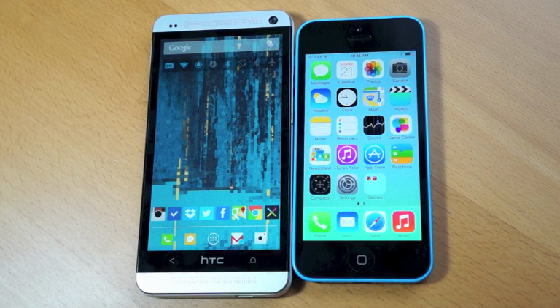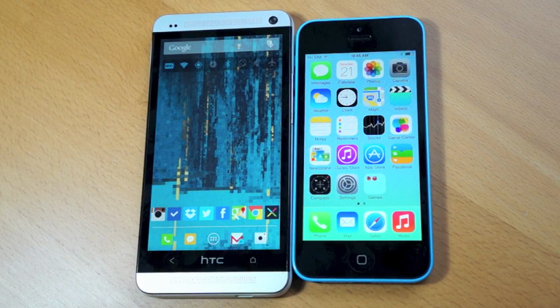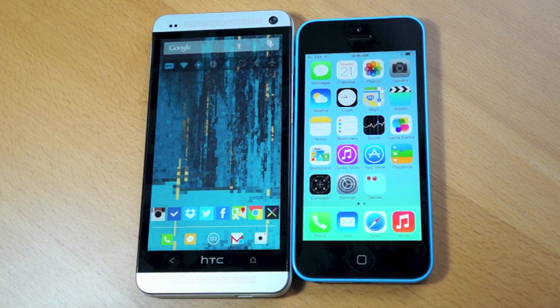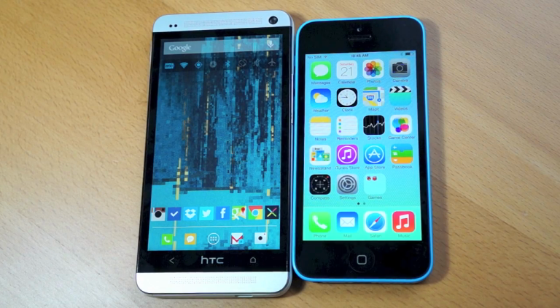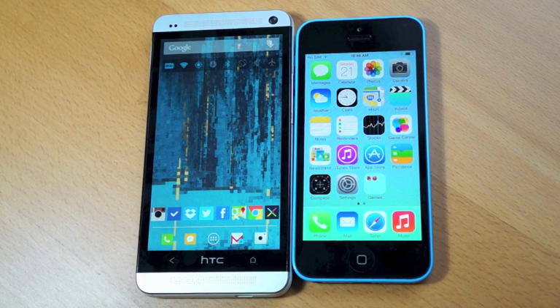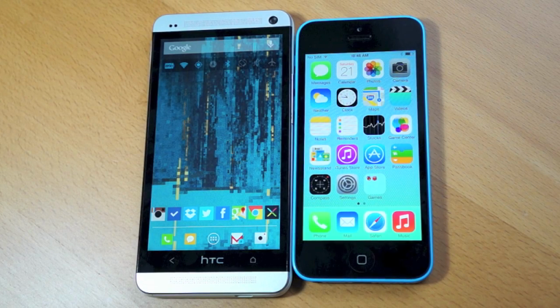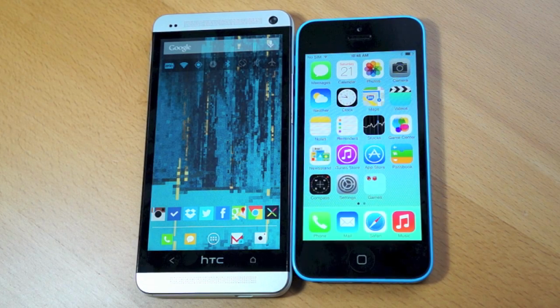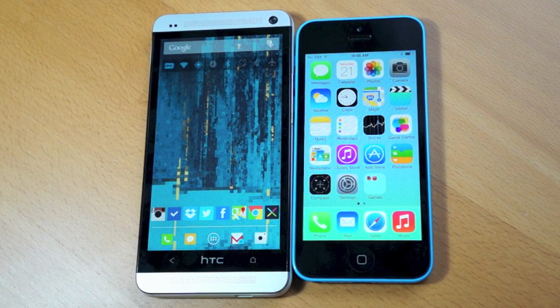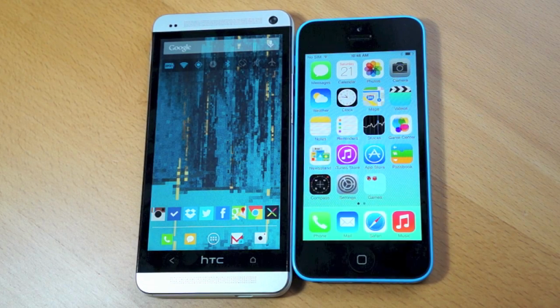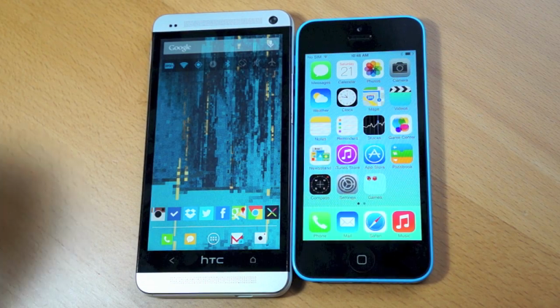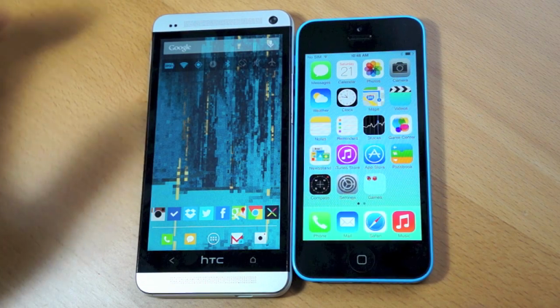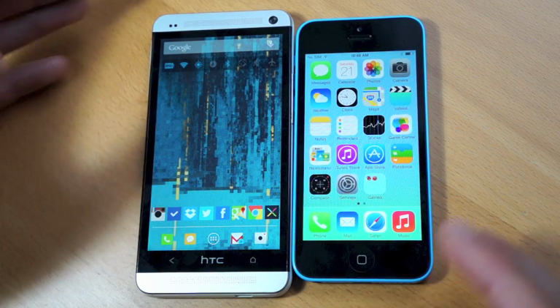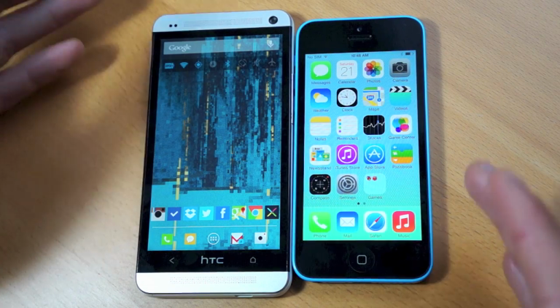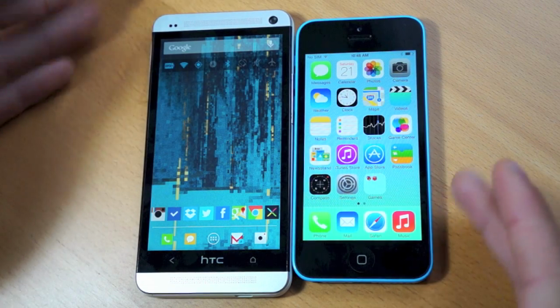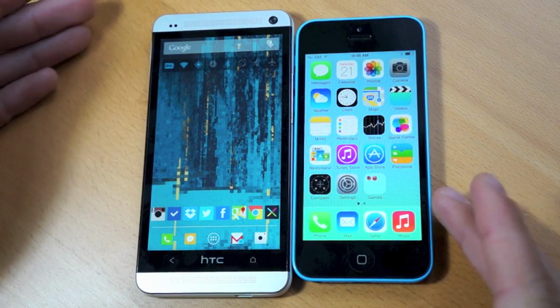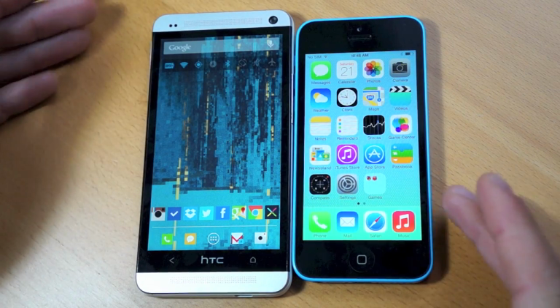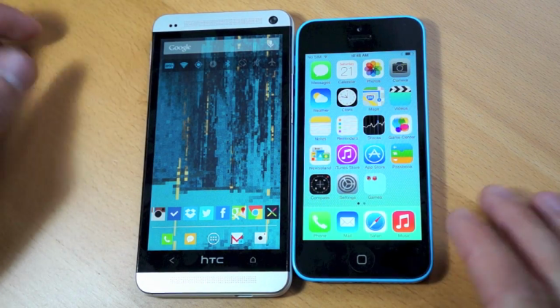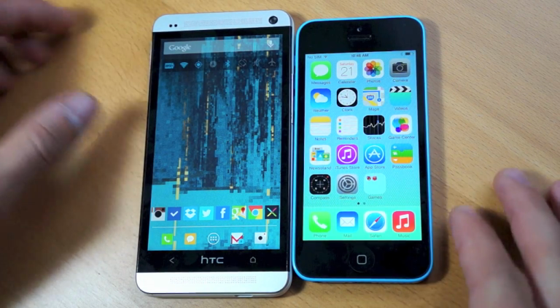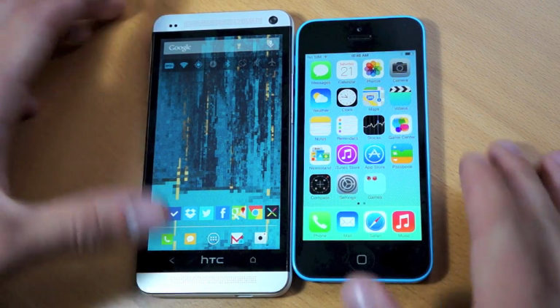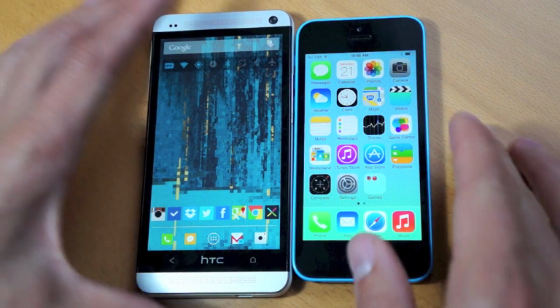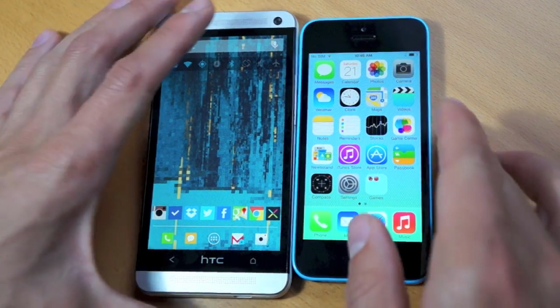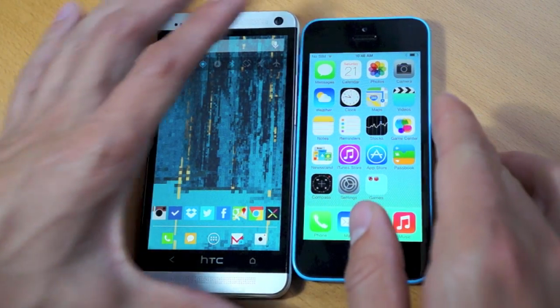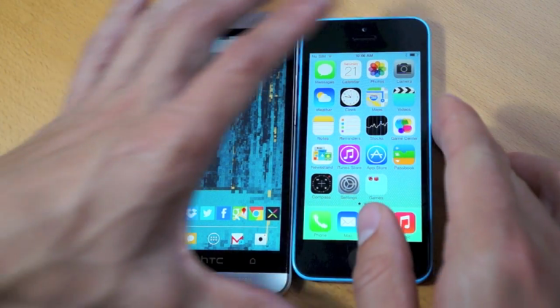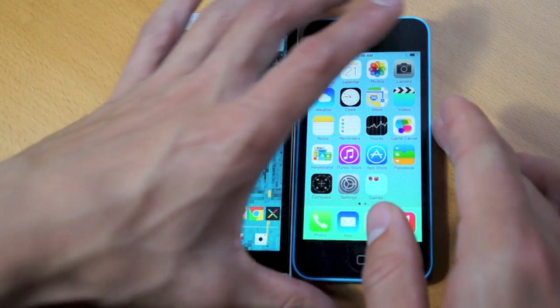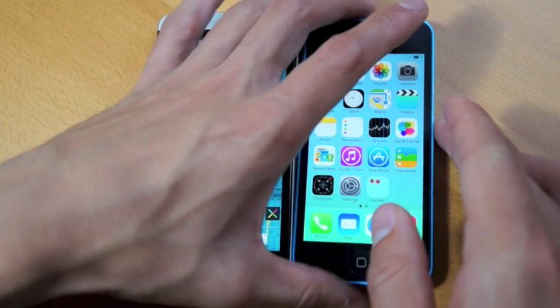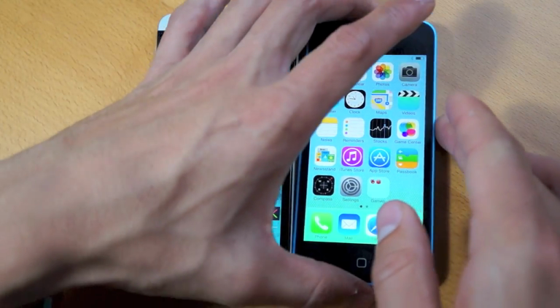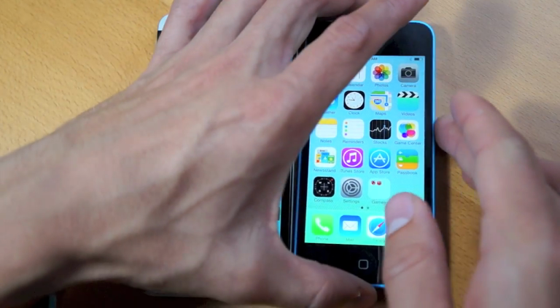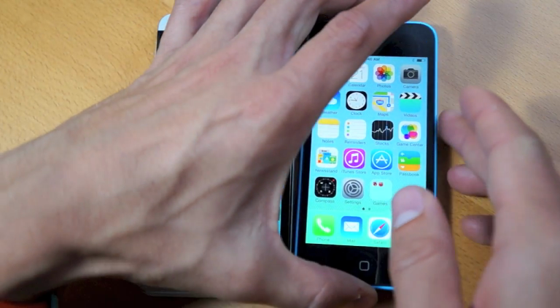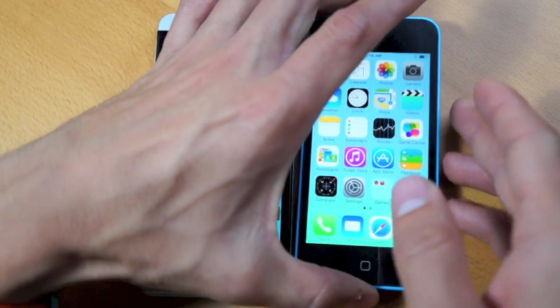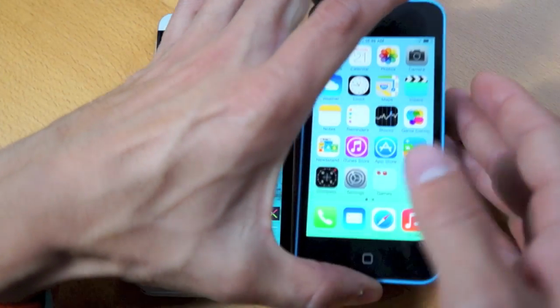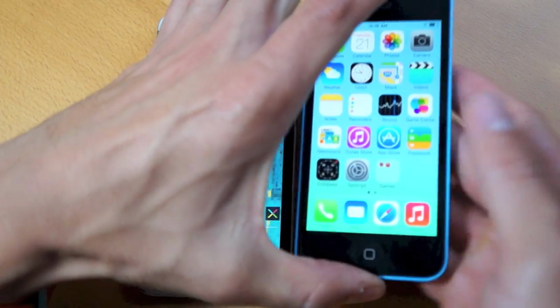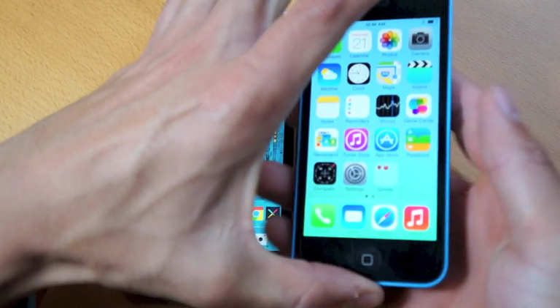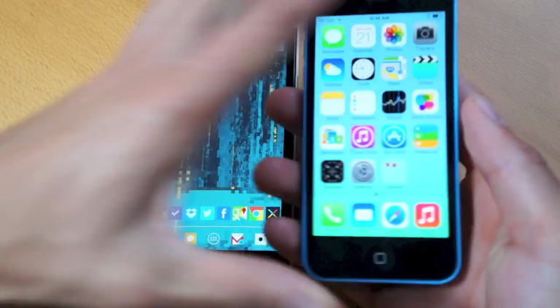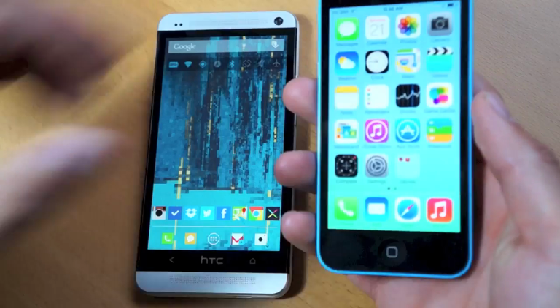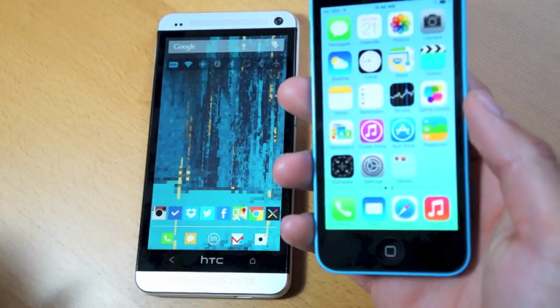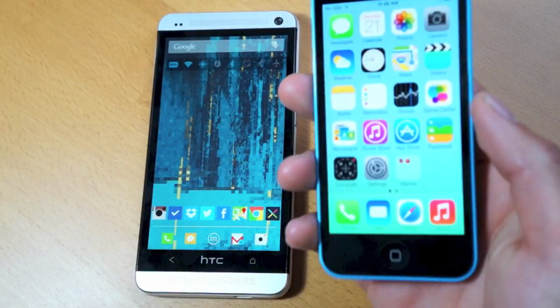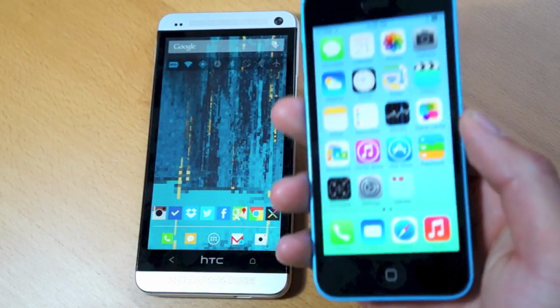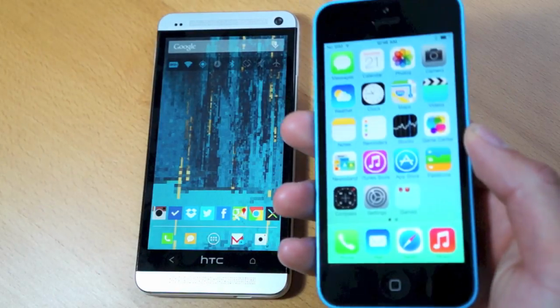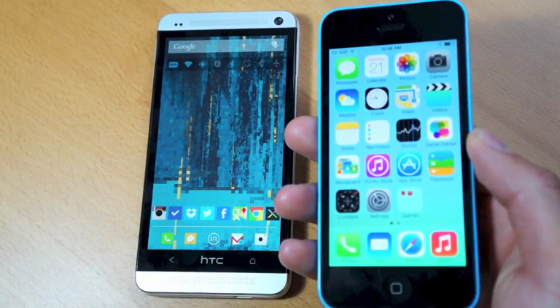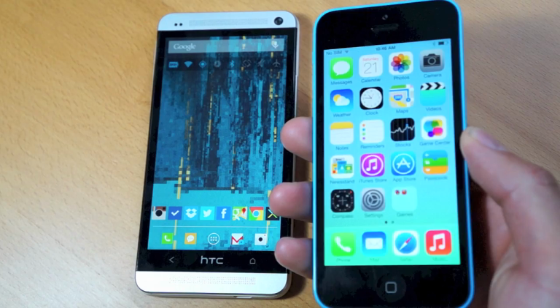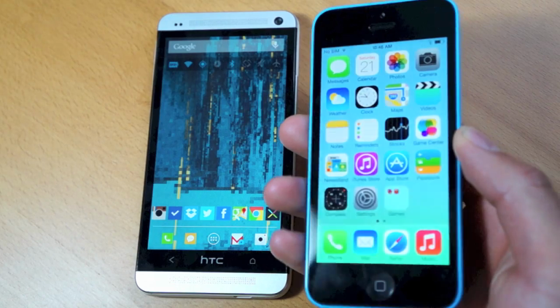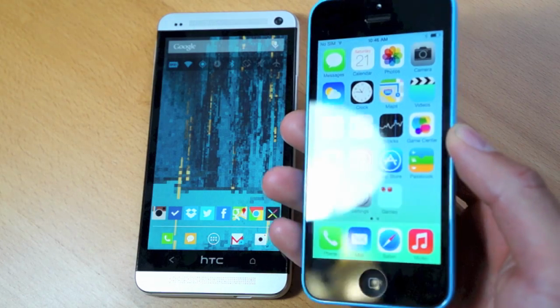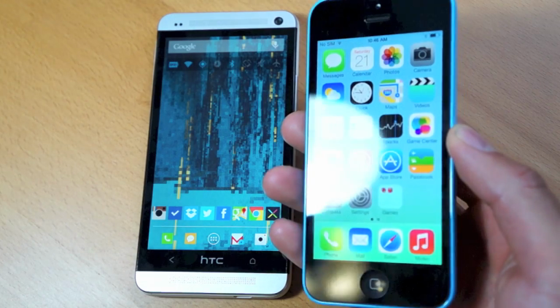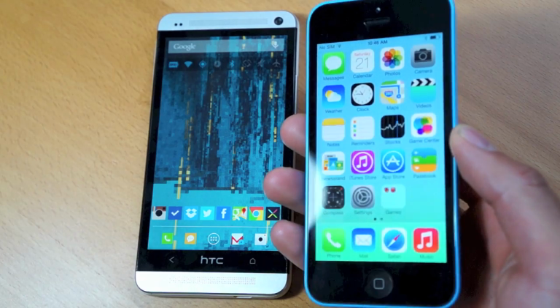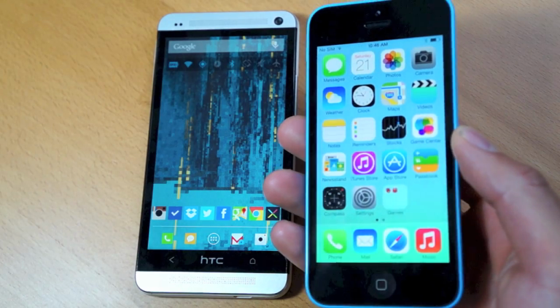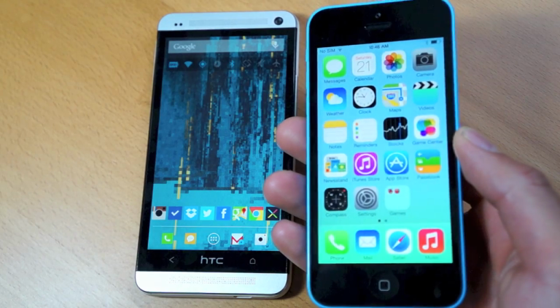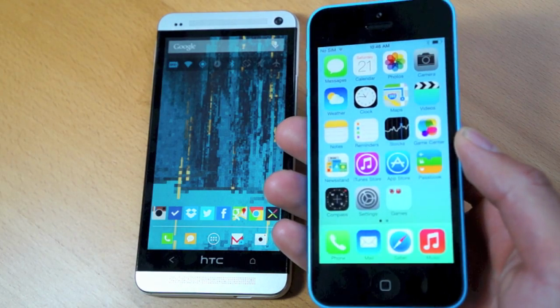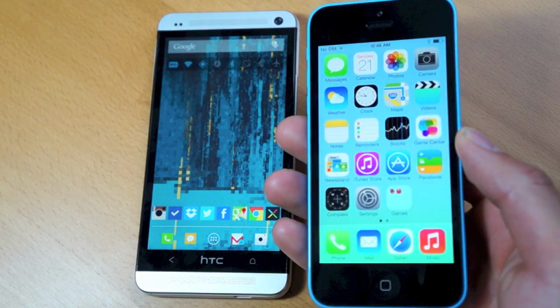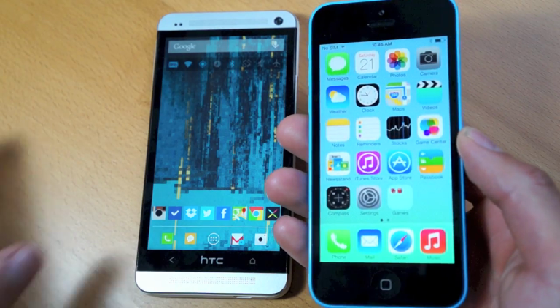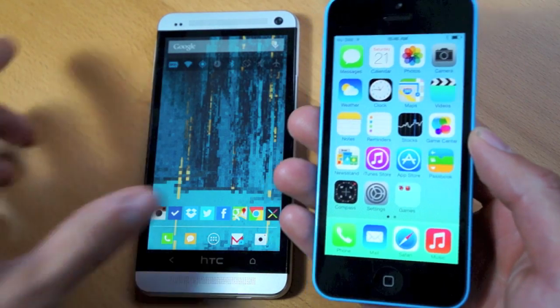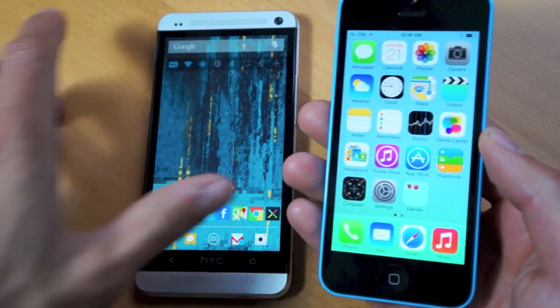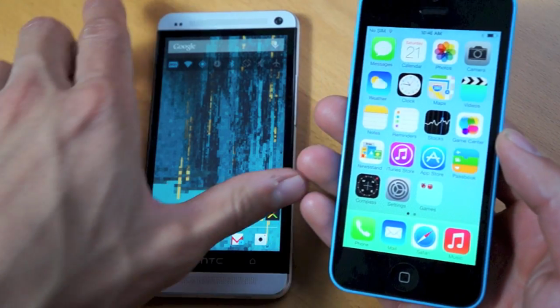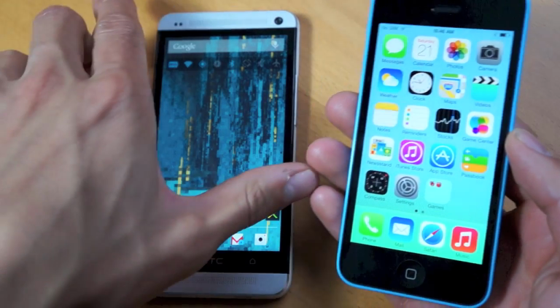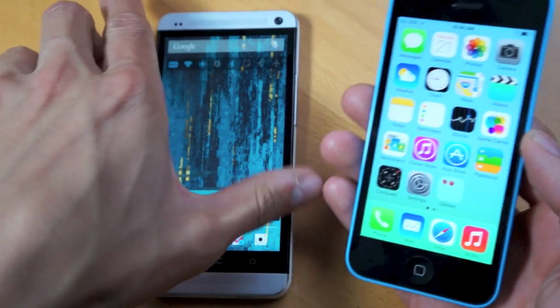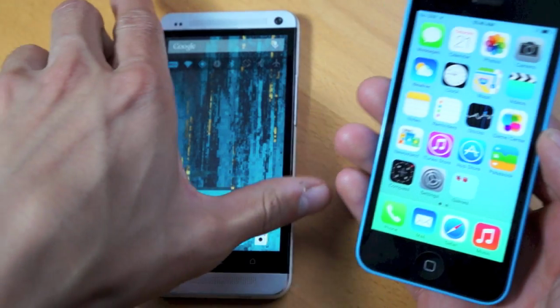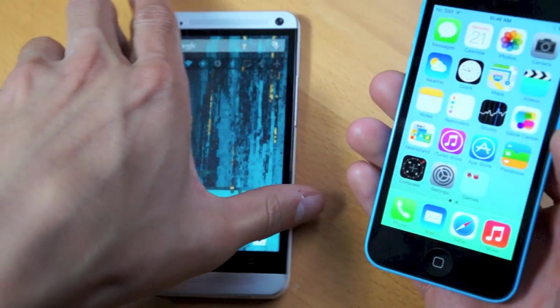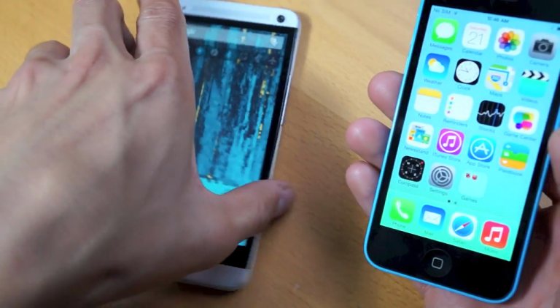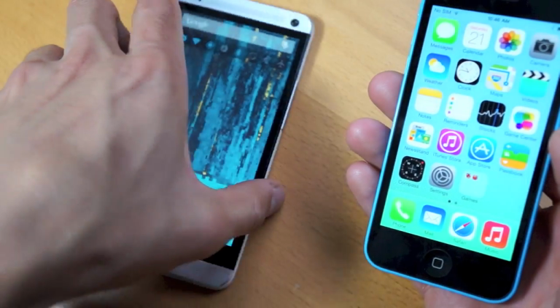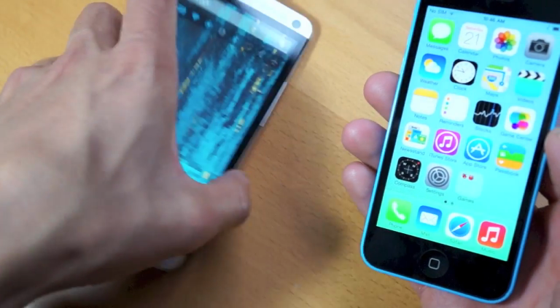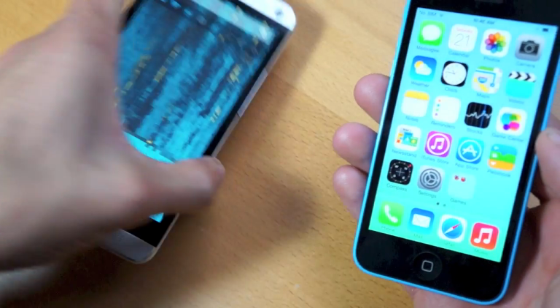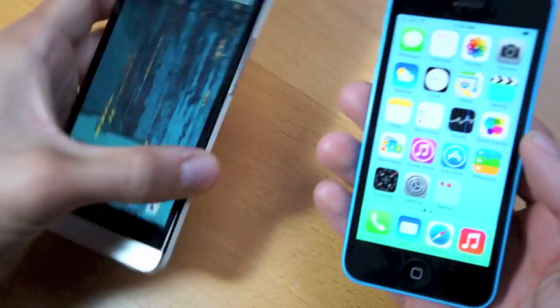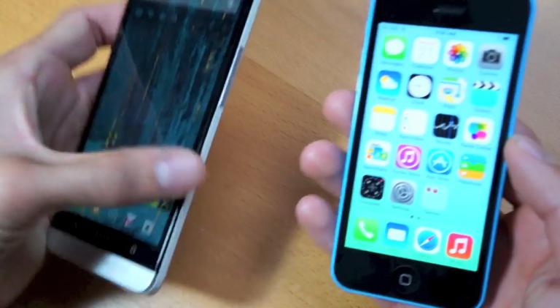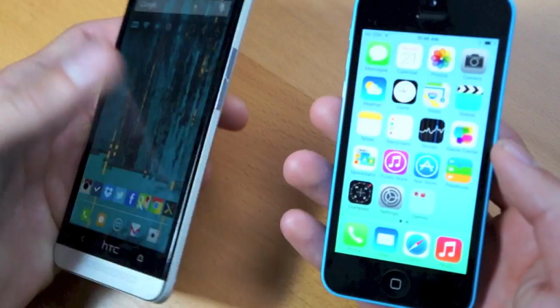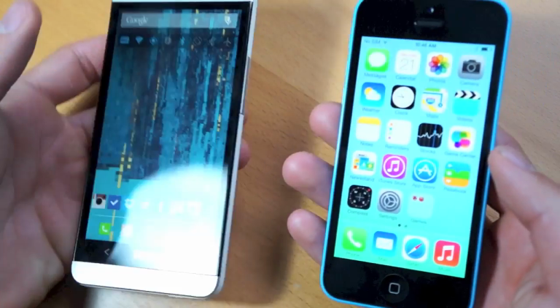Hey guys, how's it going? I'm going to be comparing the brand new iPhone 5C on the right to the king of Android smartphones in my opinion, the HTC One.